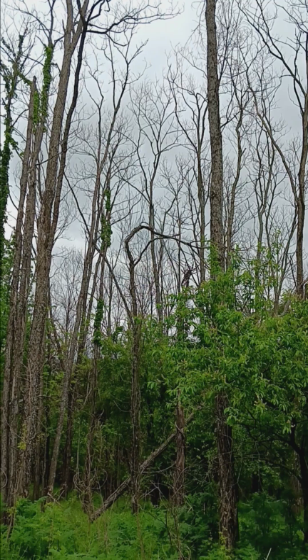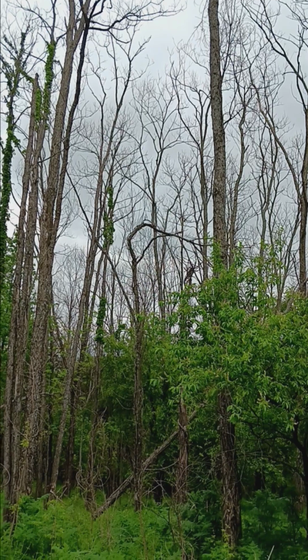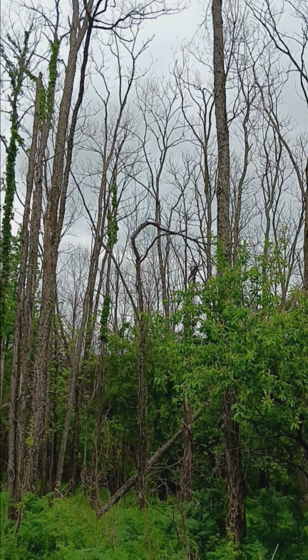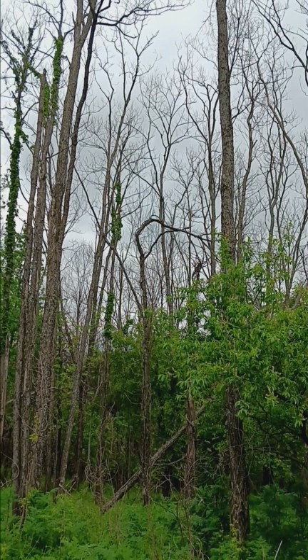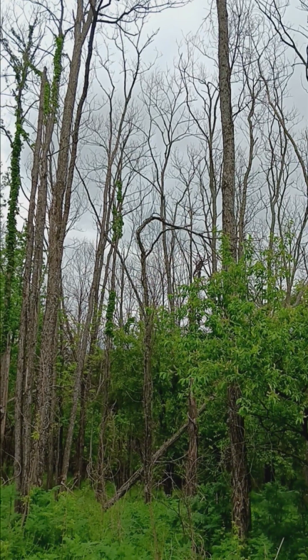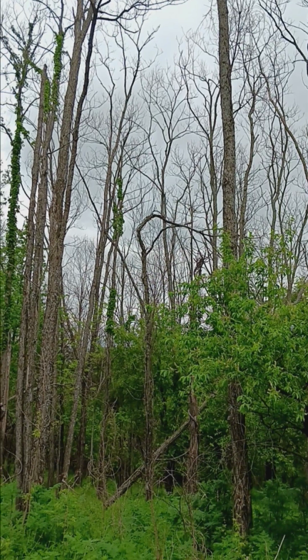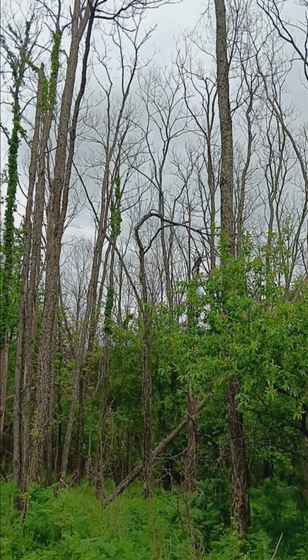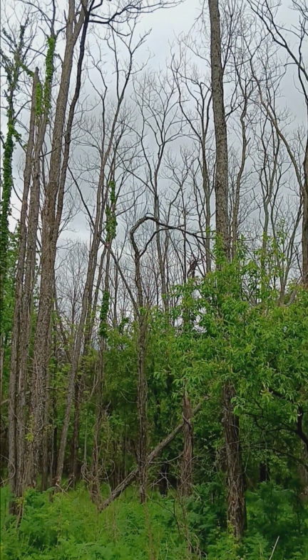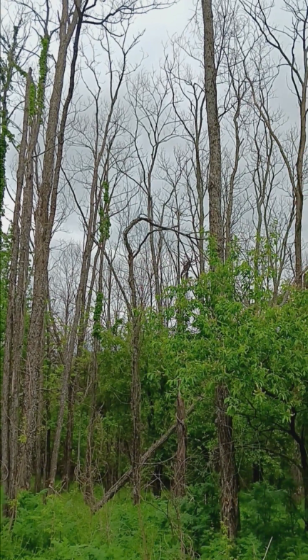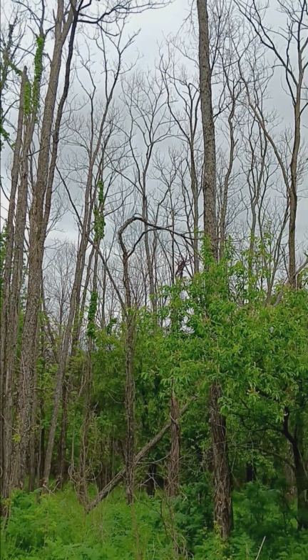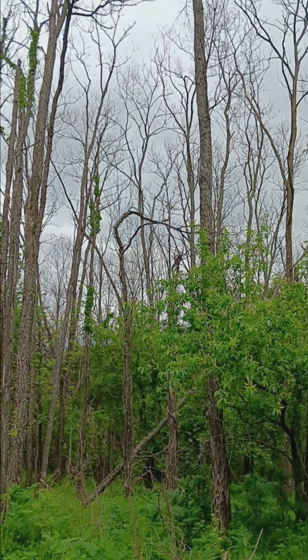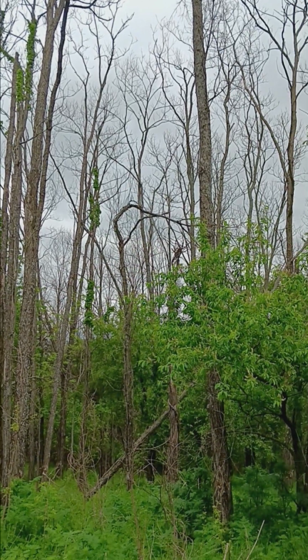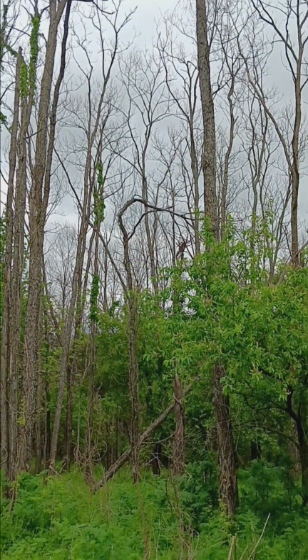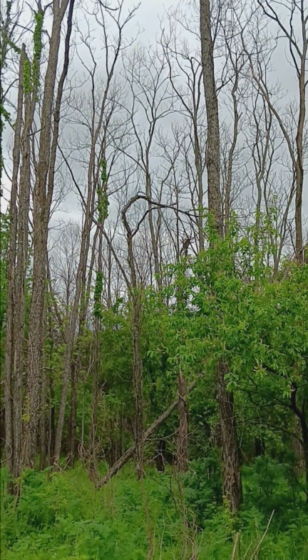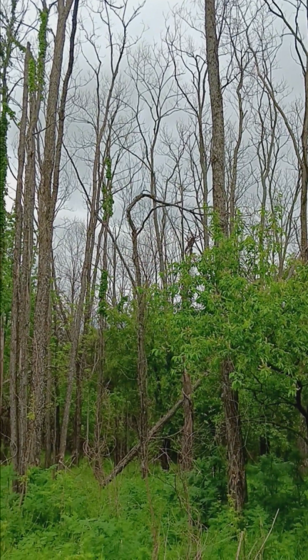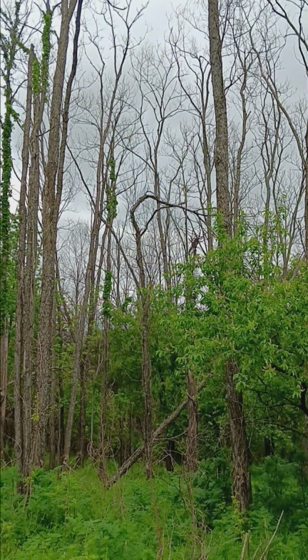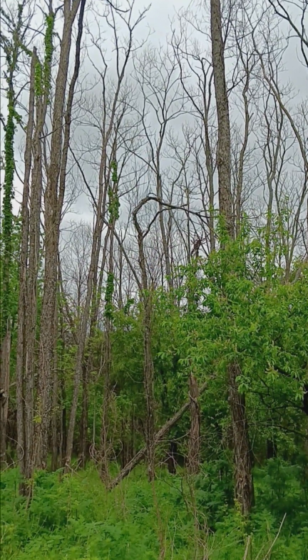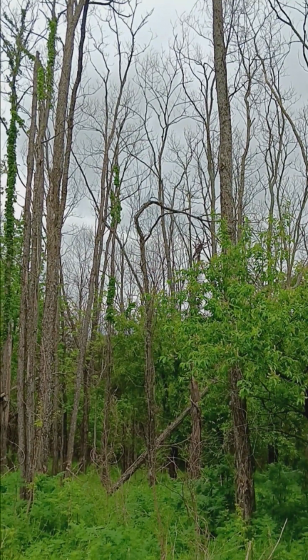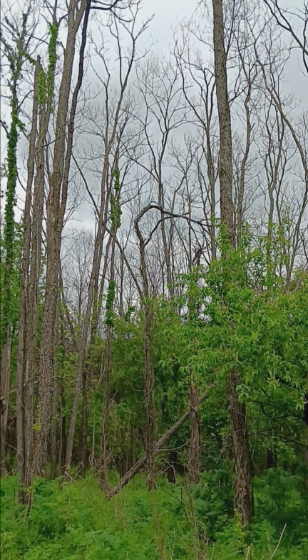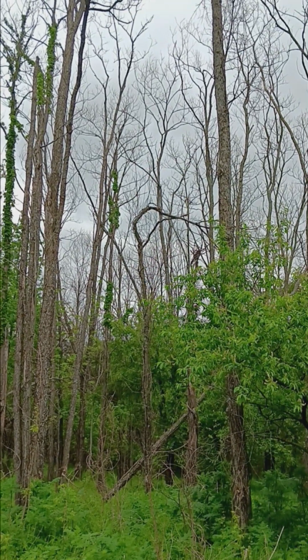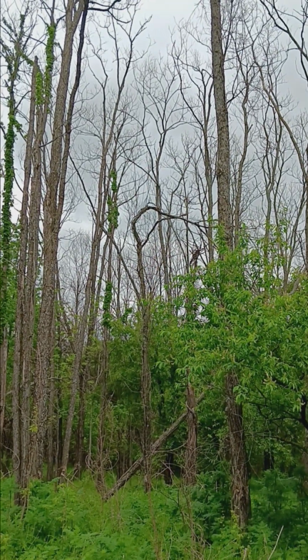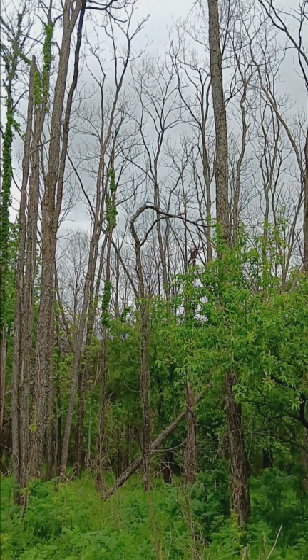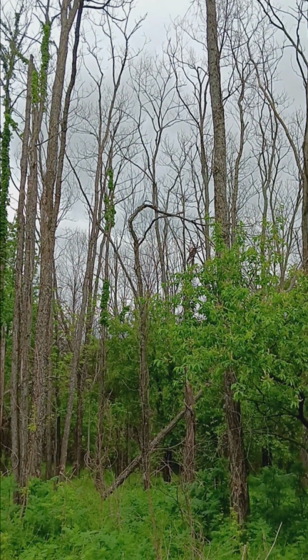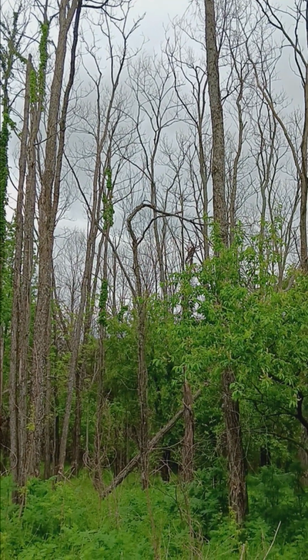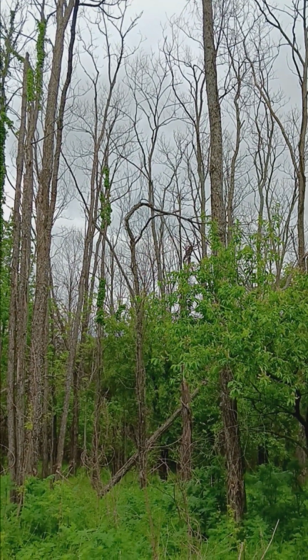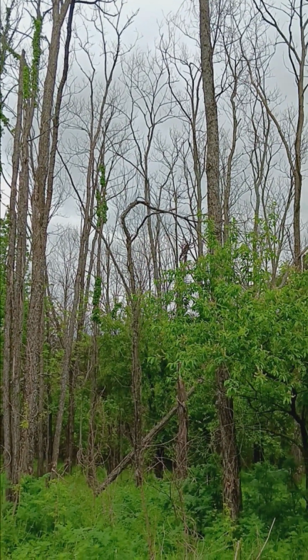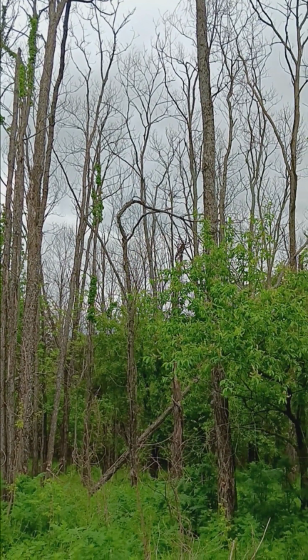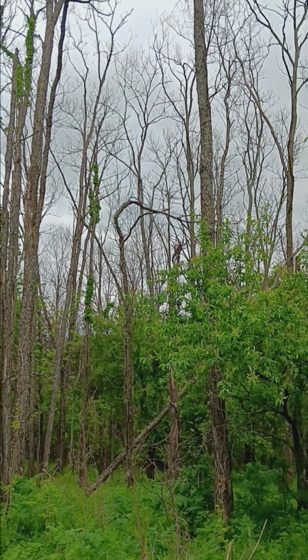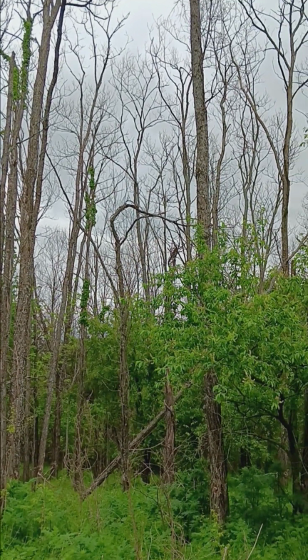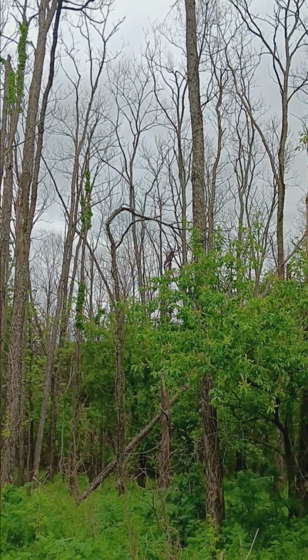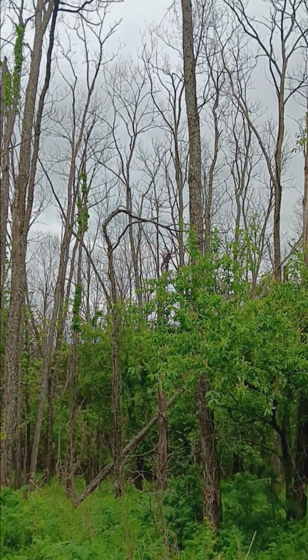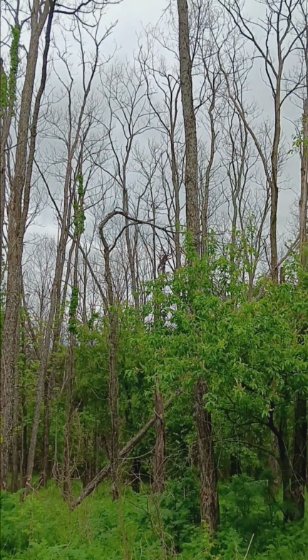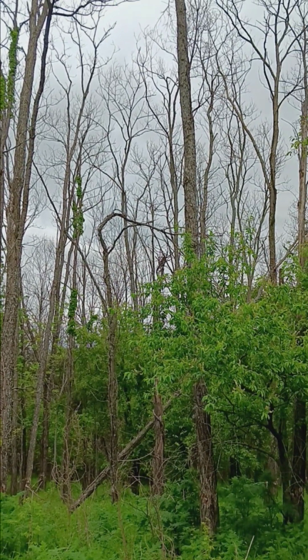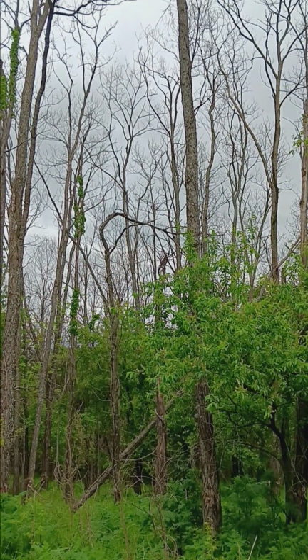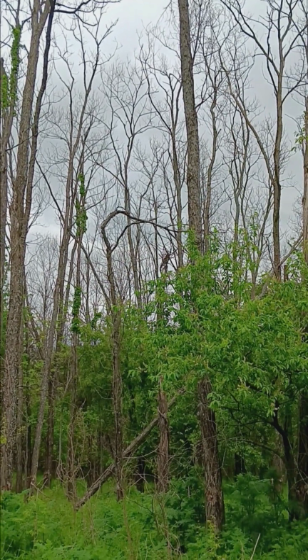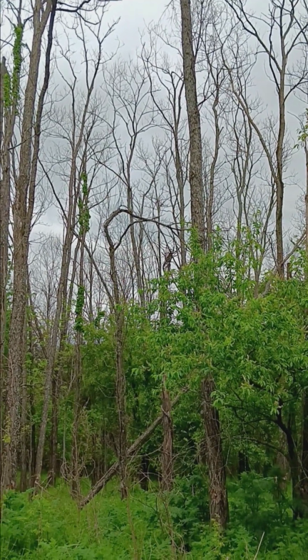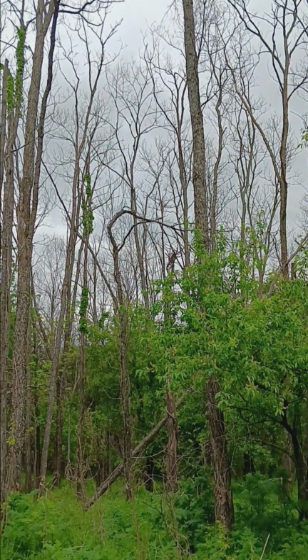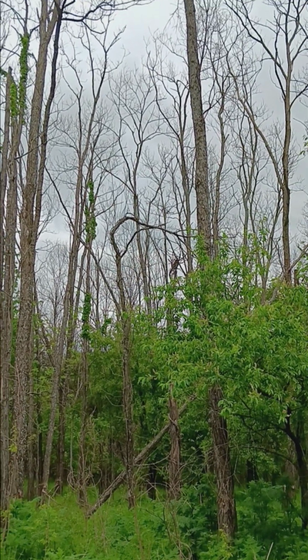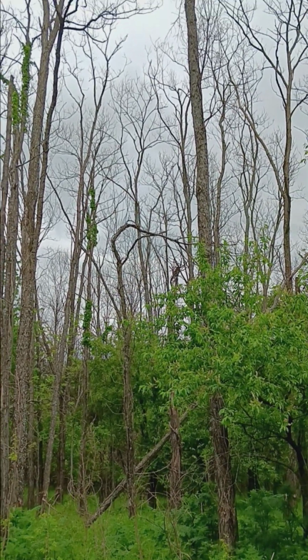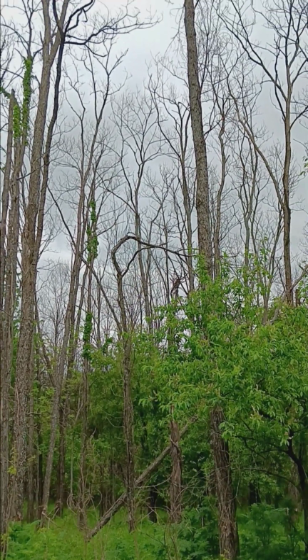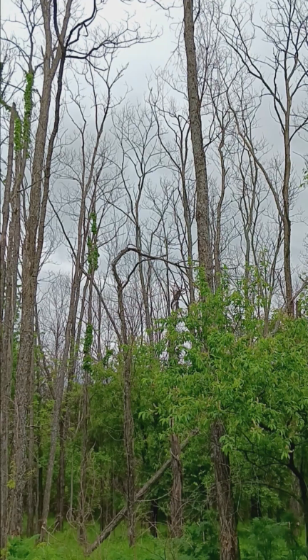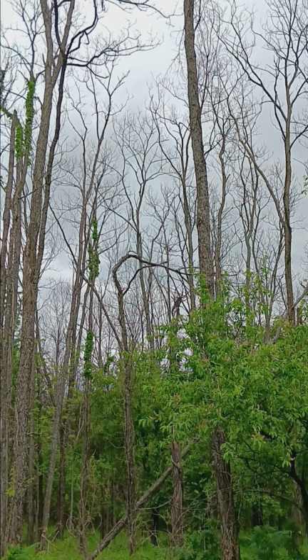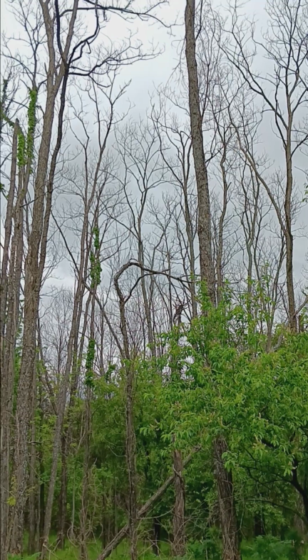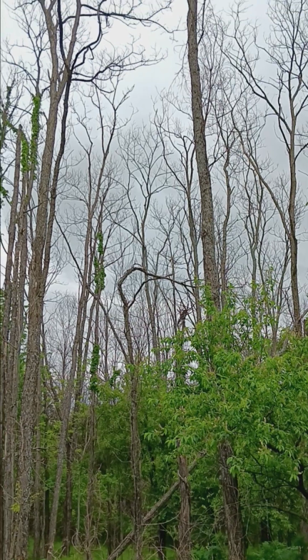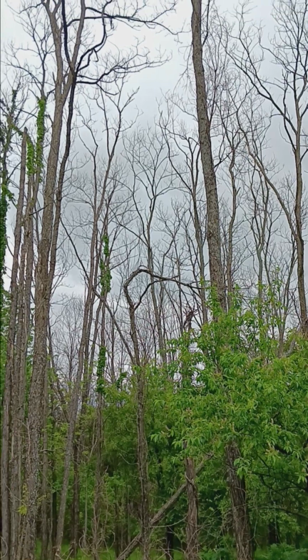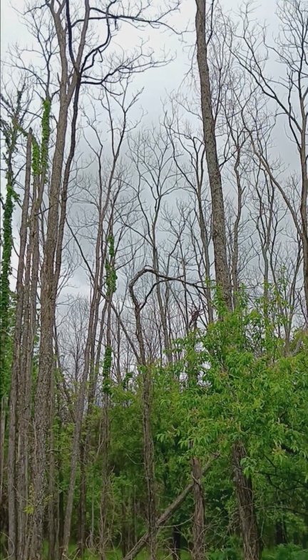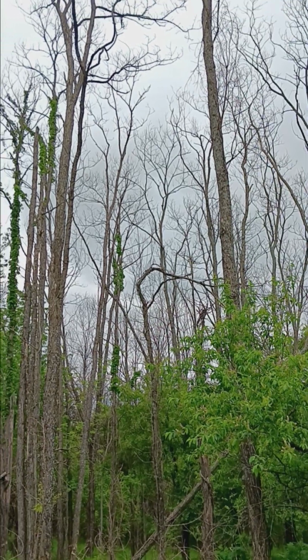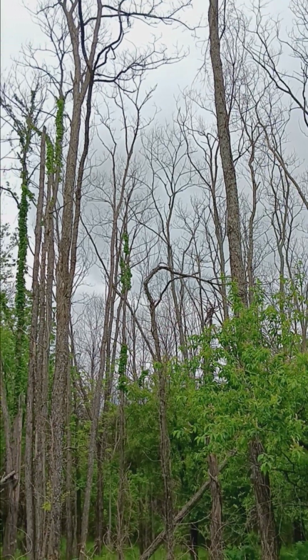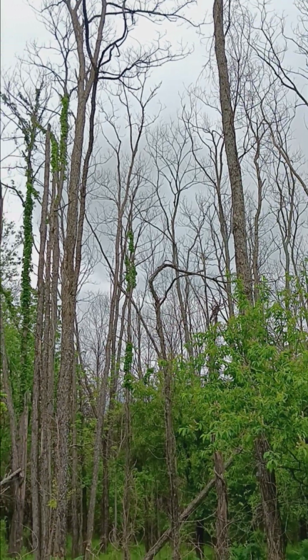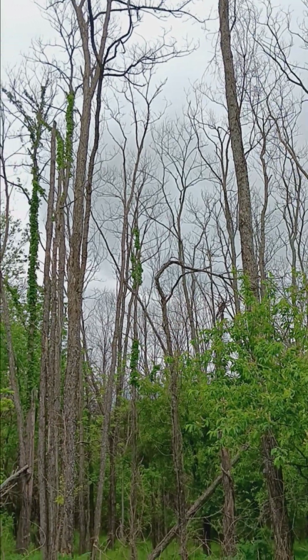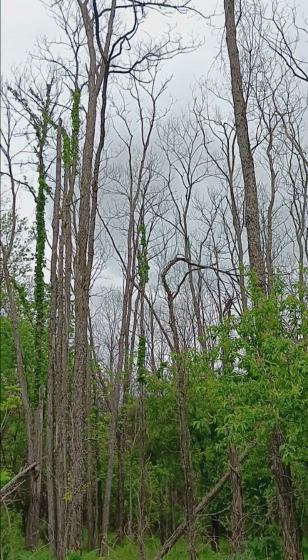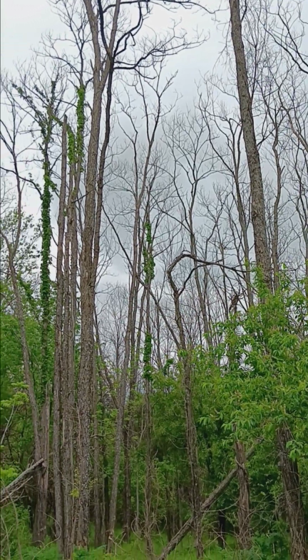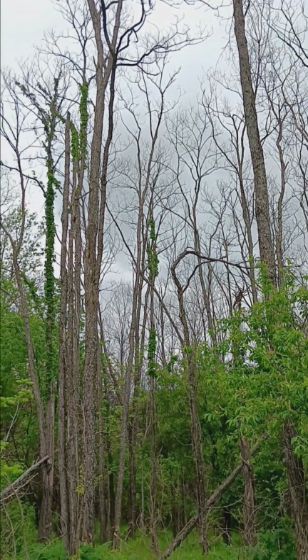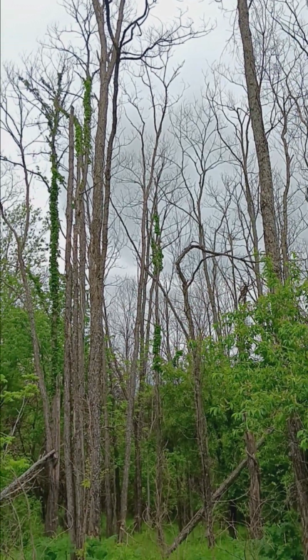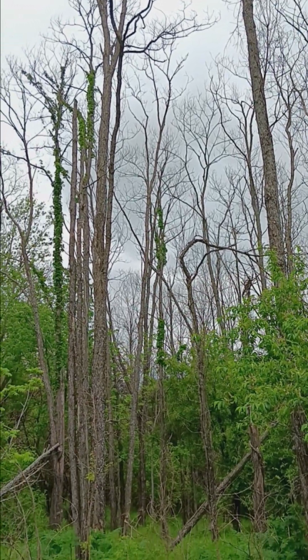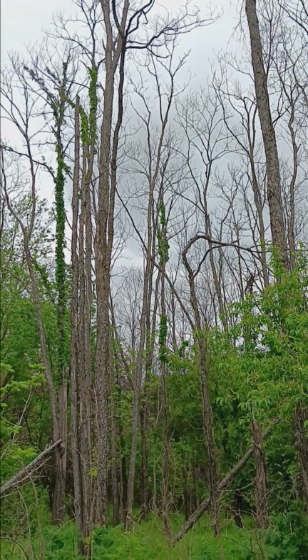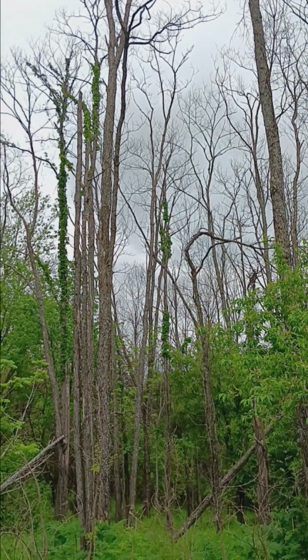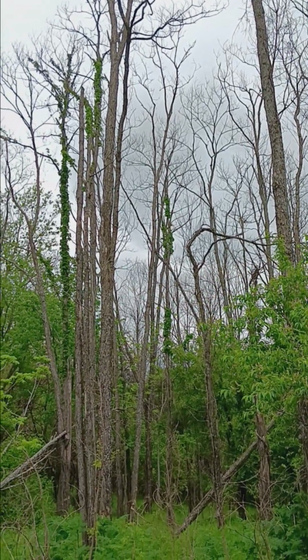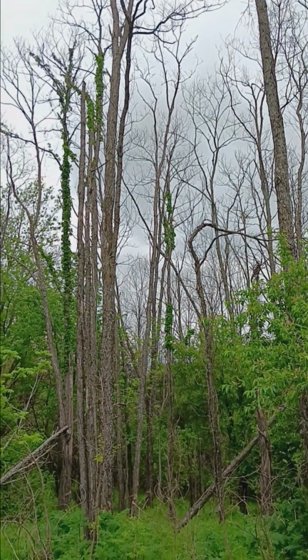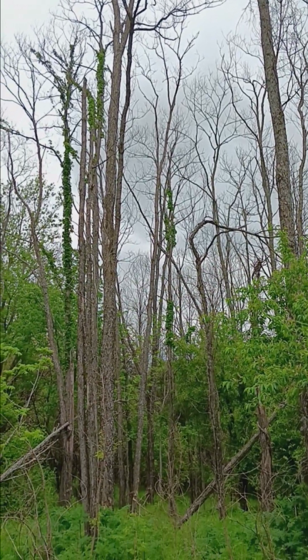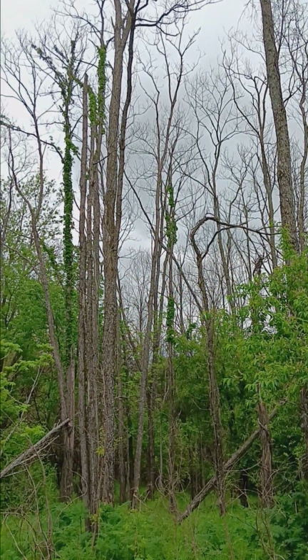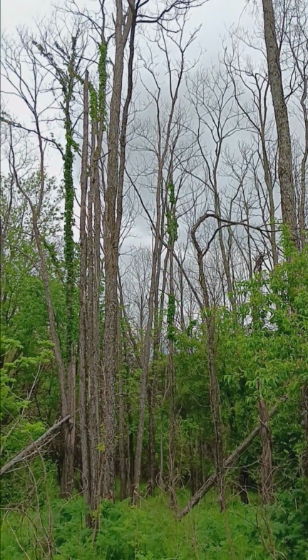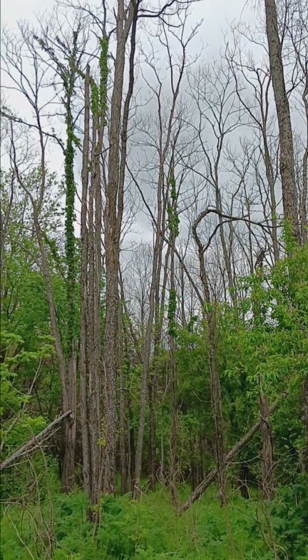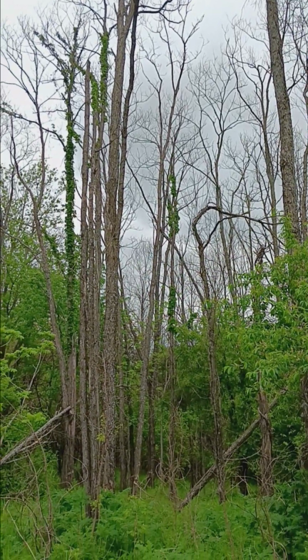This is Justin Oxton, Beast of Burden. We're at a job from last year where we hack and squirt black locusts with a 50-50 solution of Roundup in water.